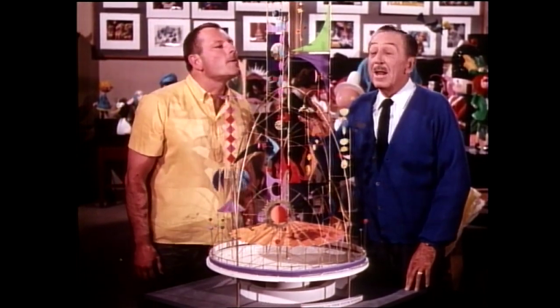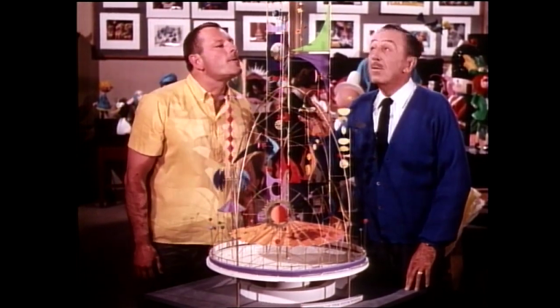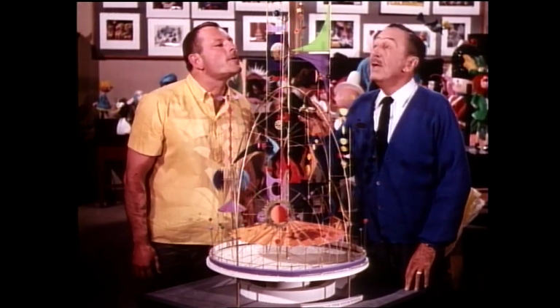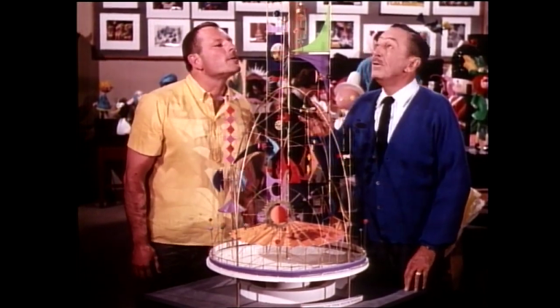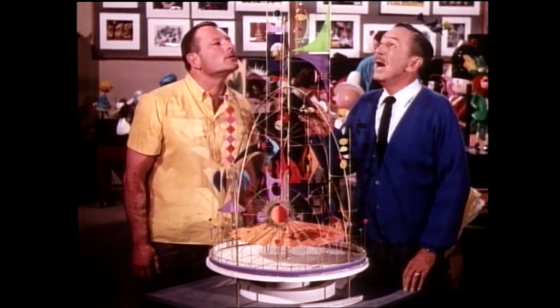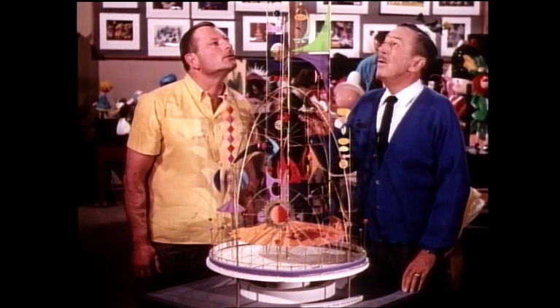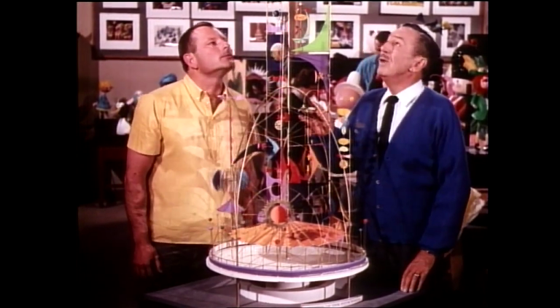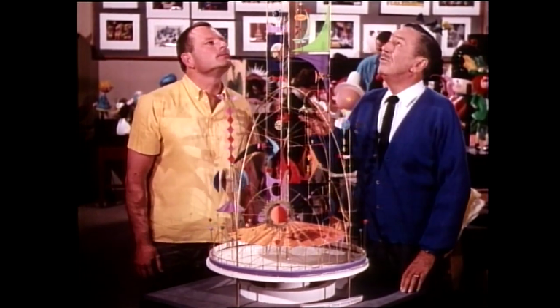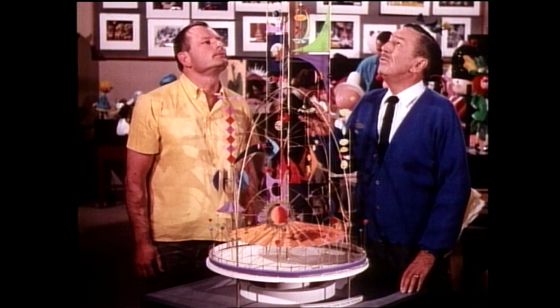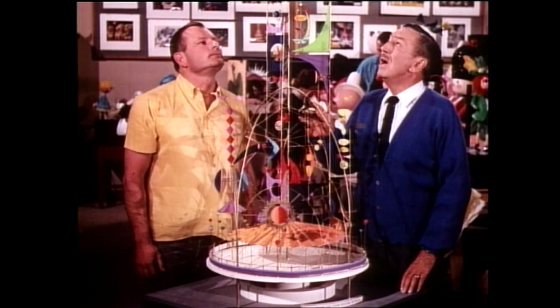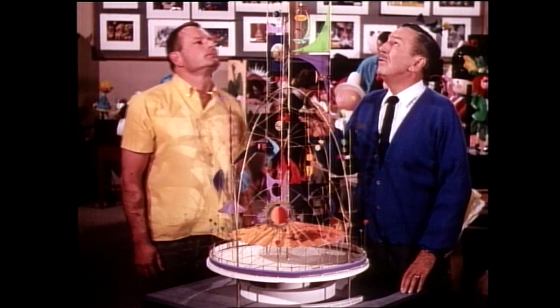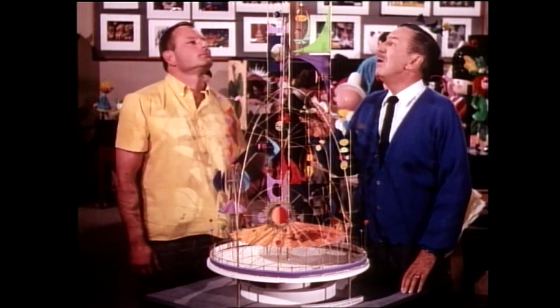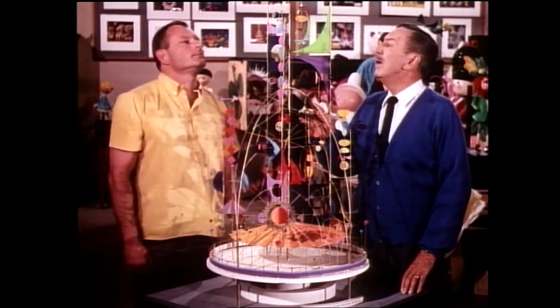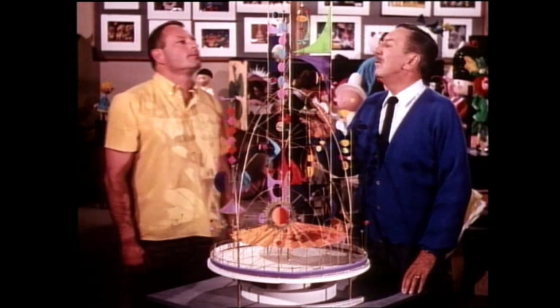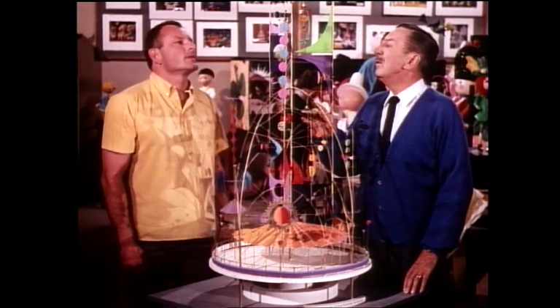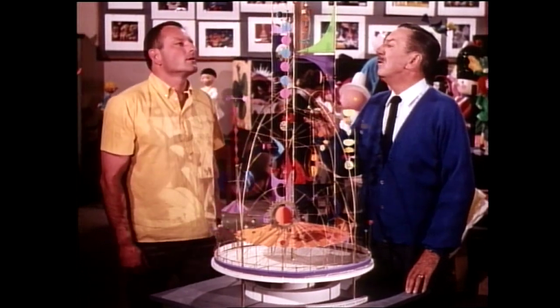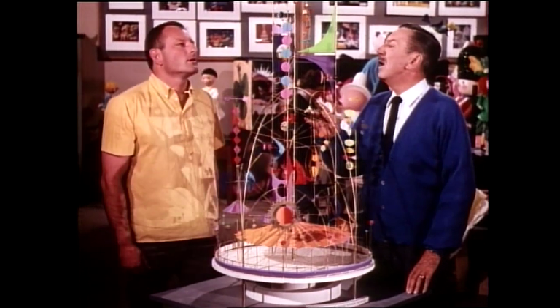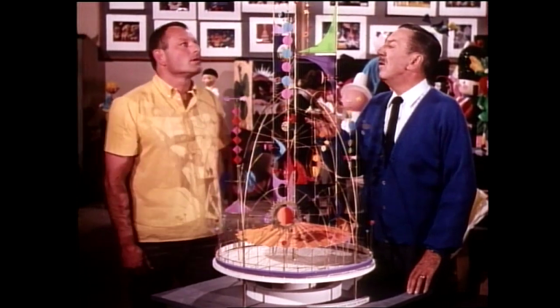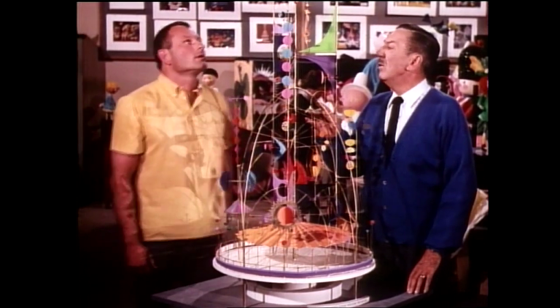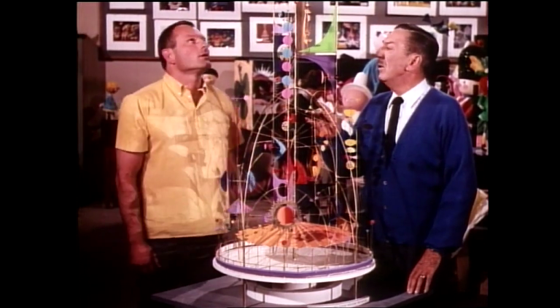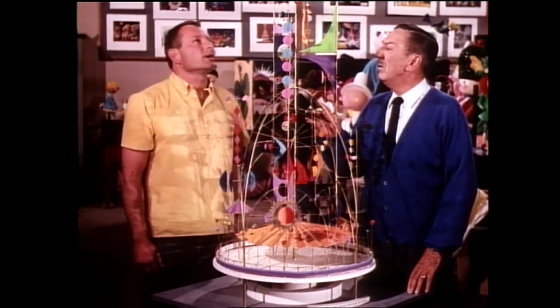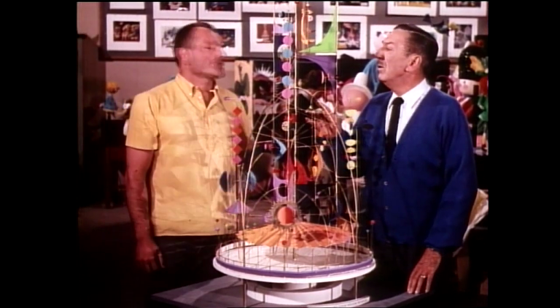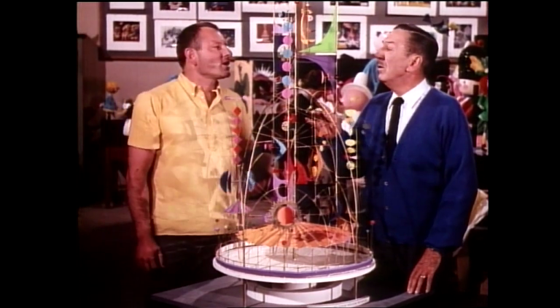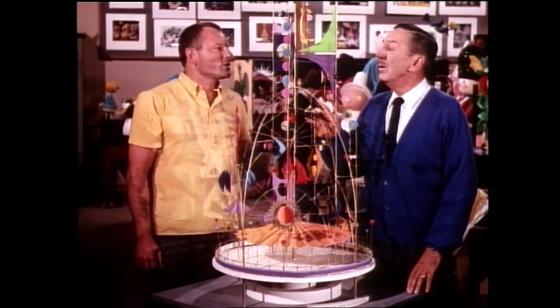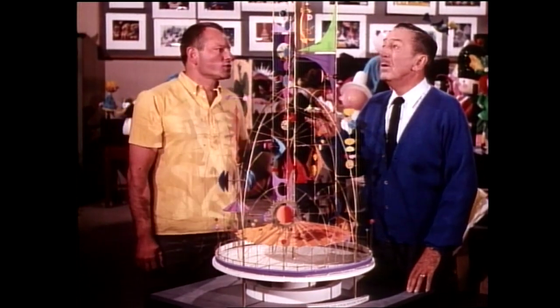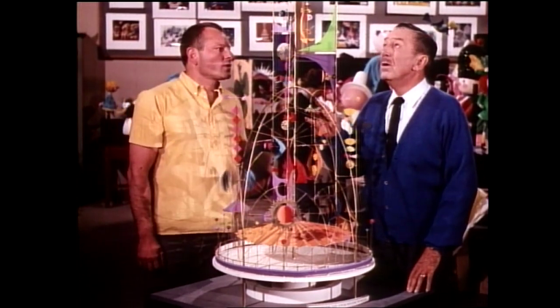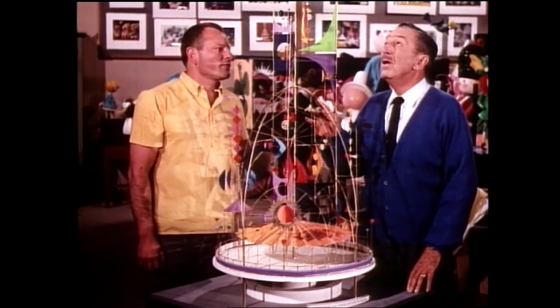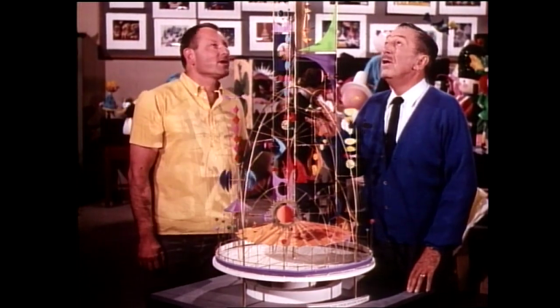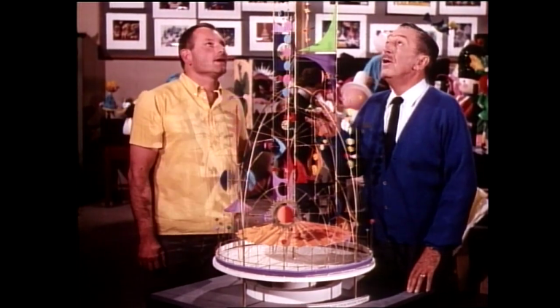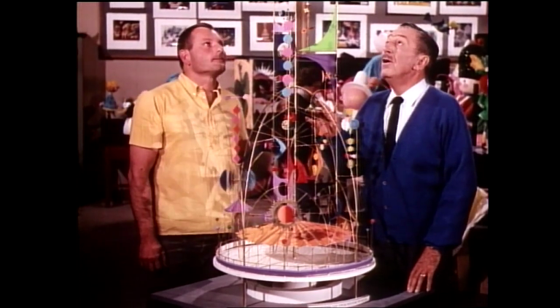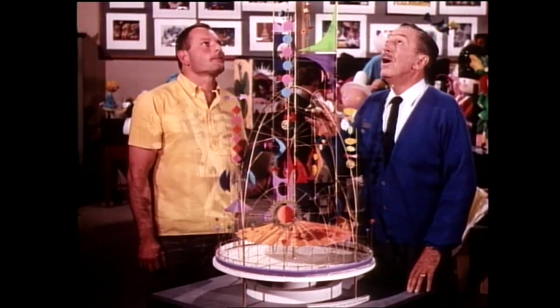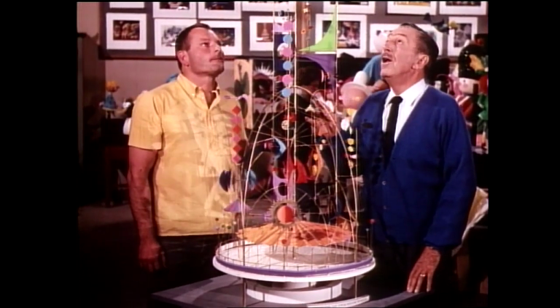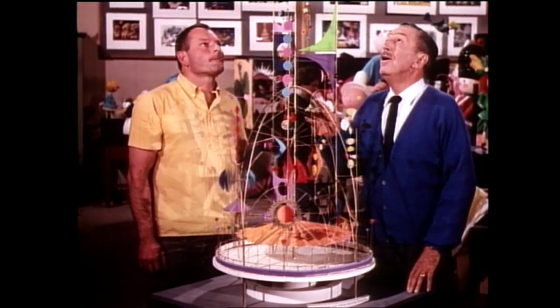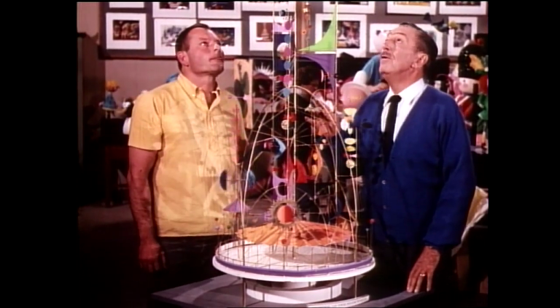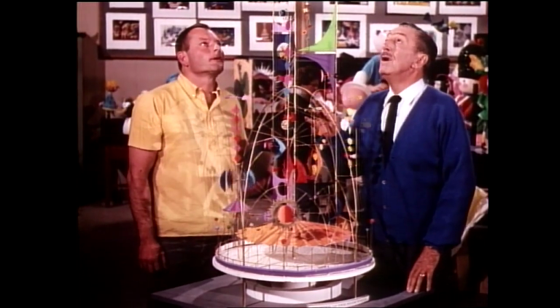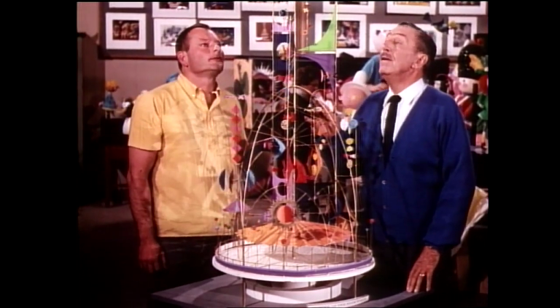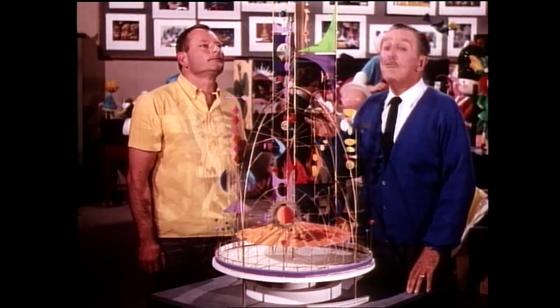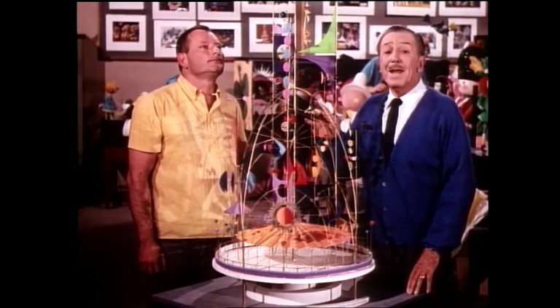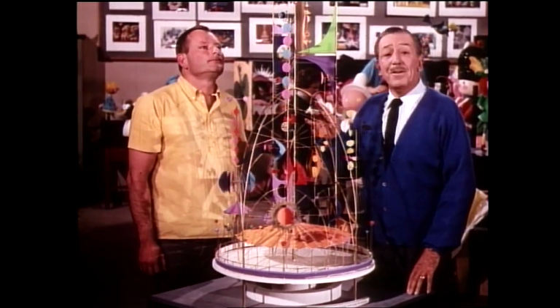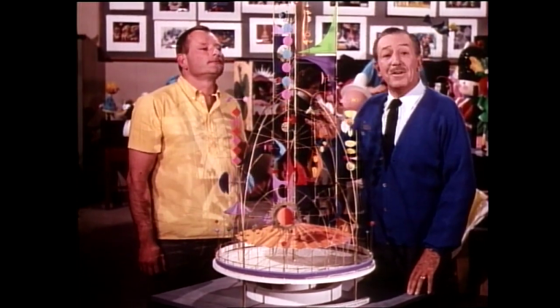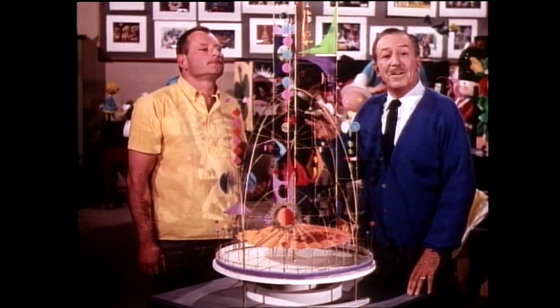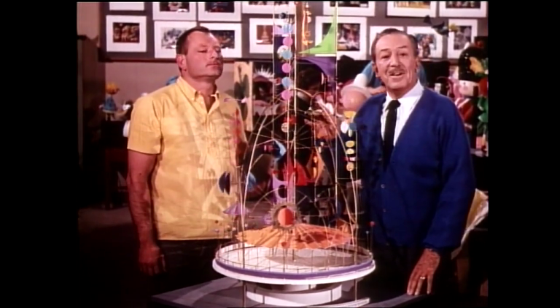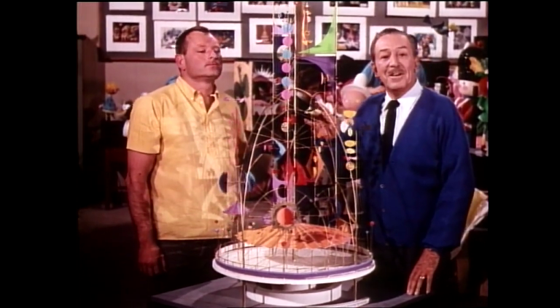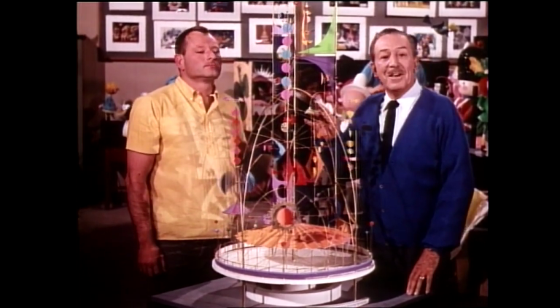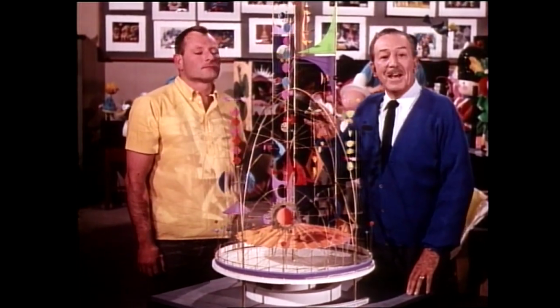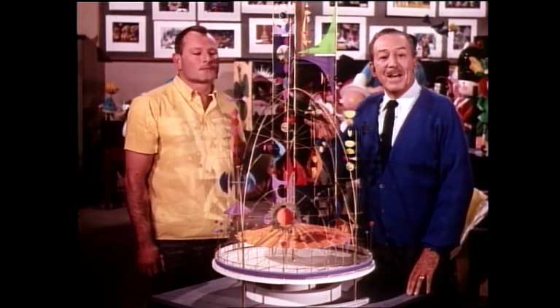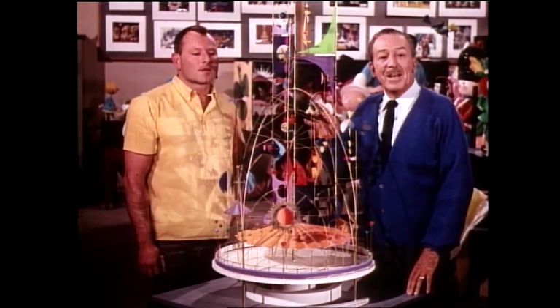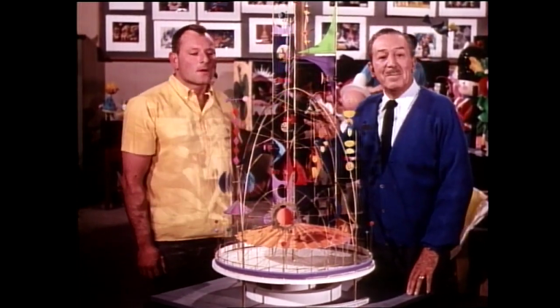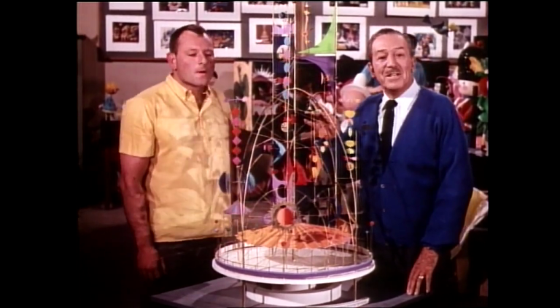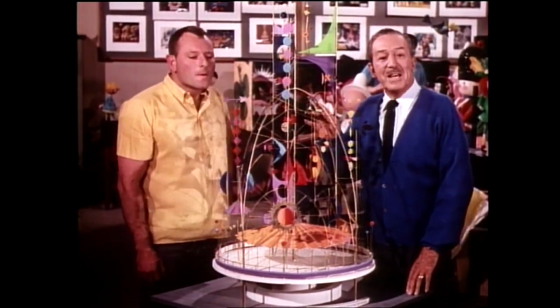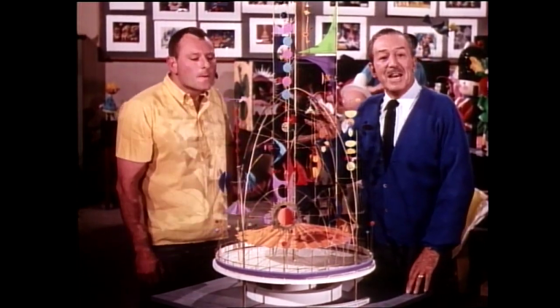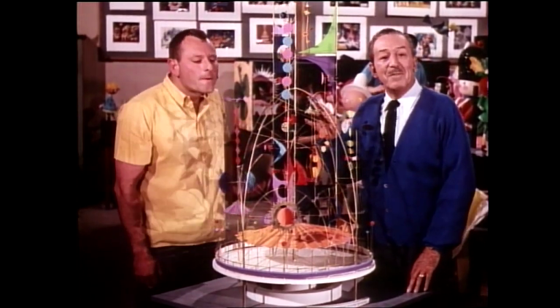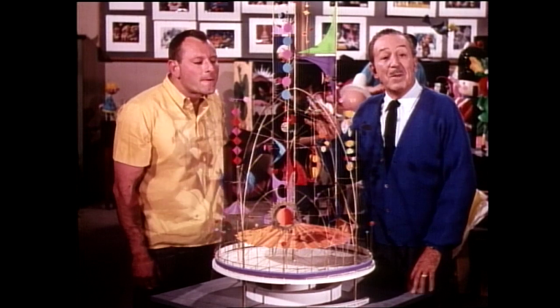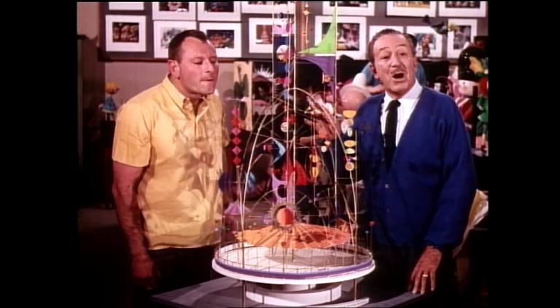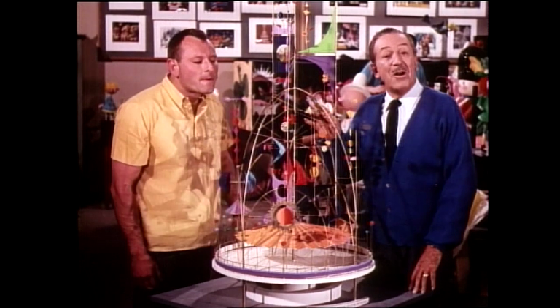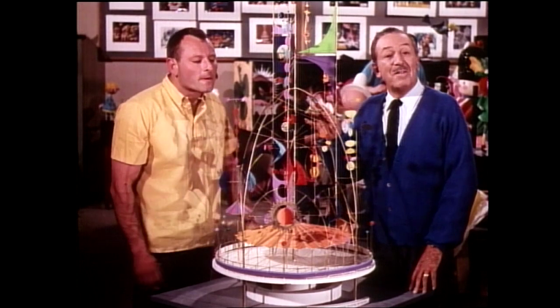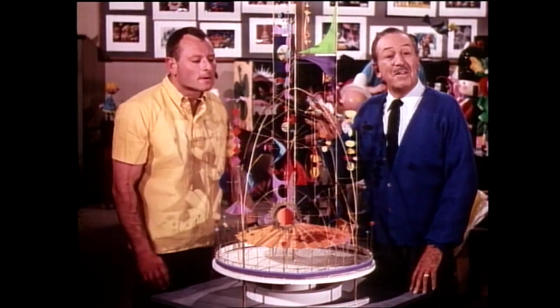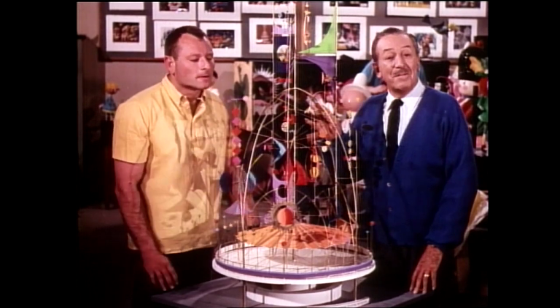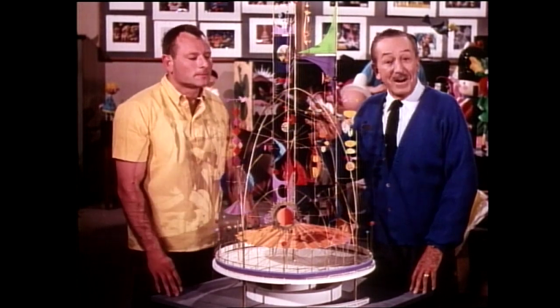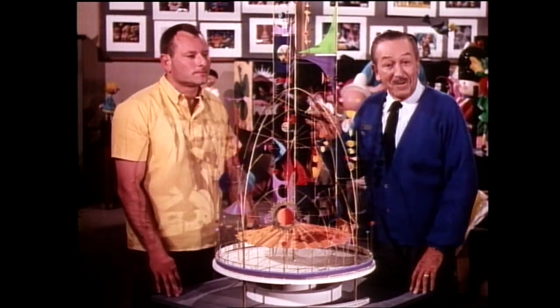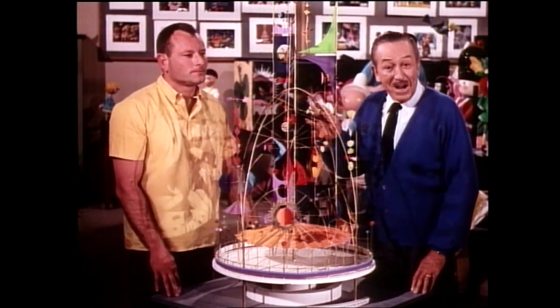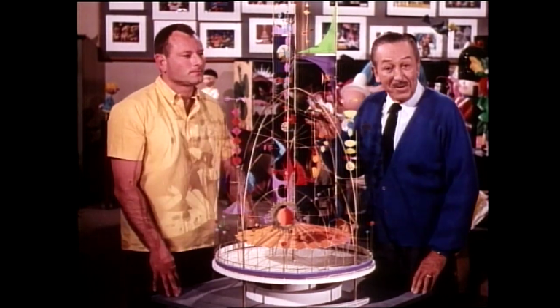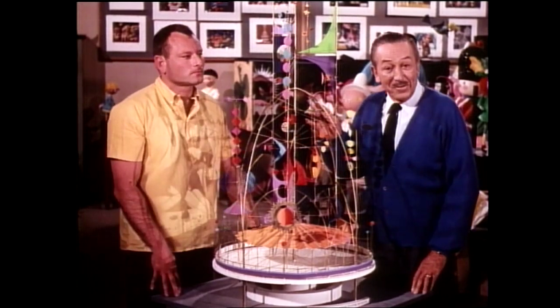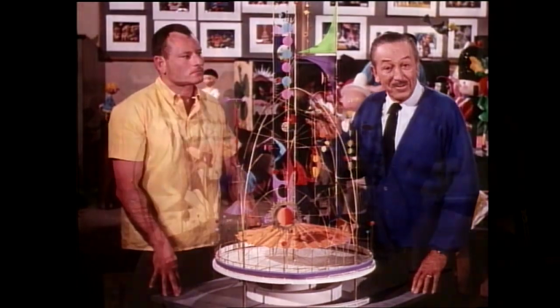The real tower is 120 feet tall and it can be seen from all over the fairgrounds.